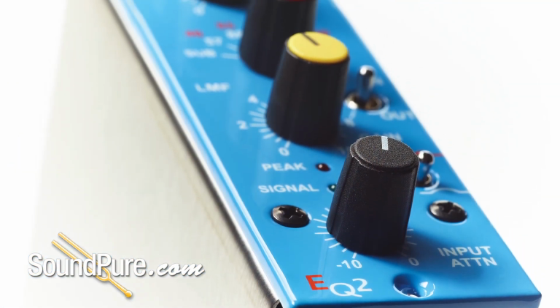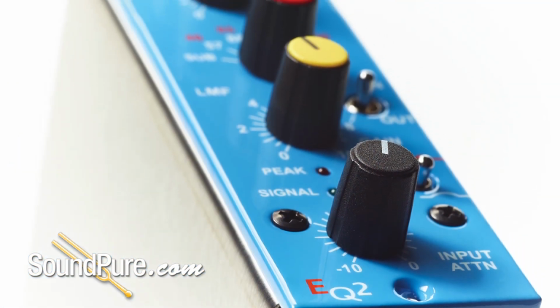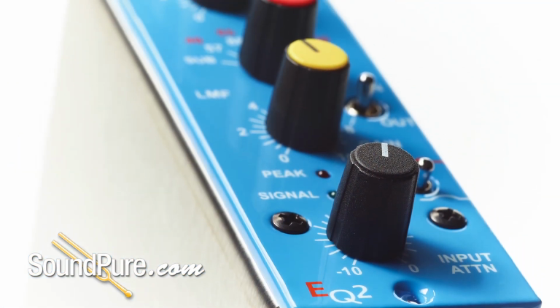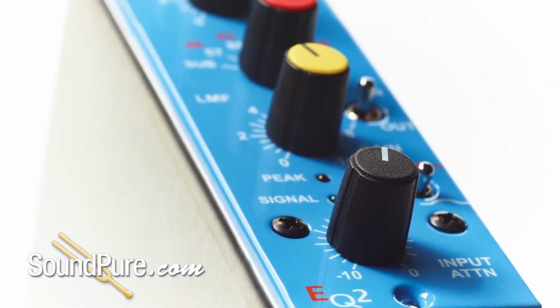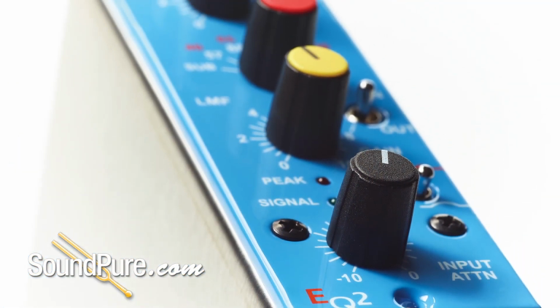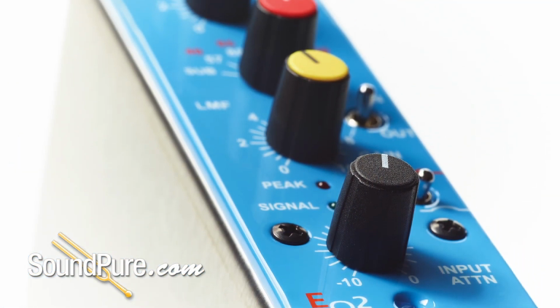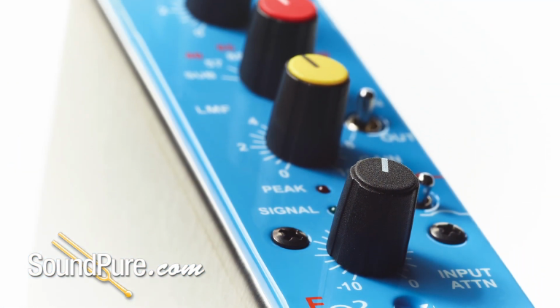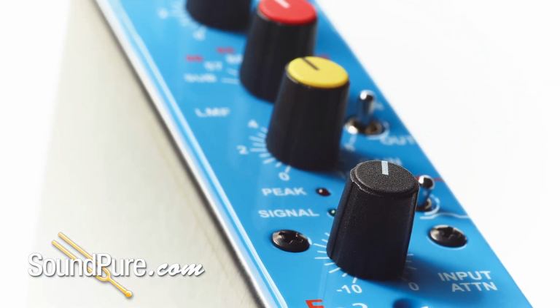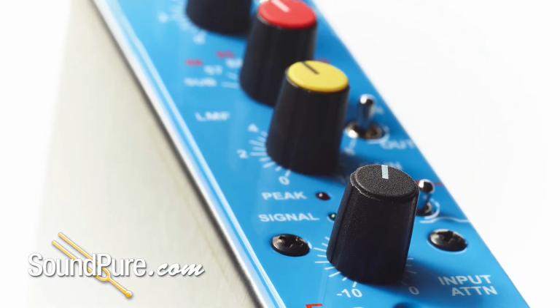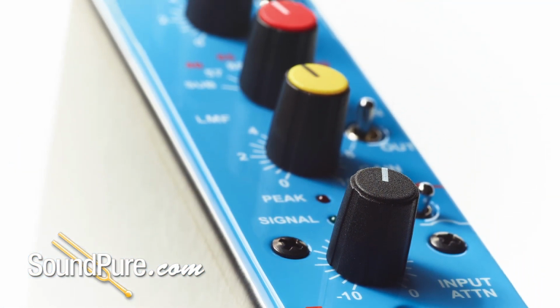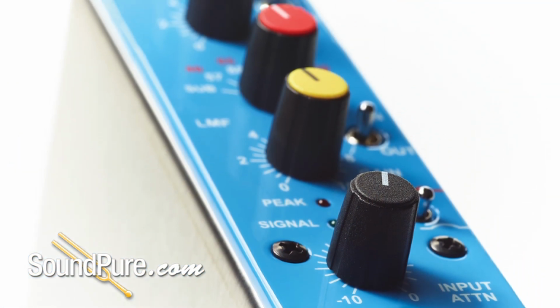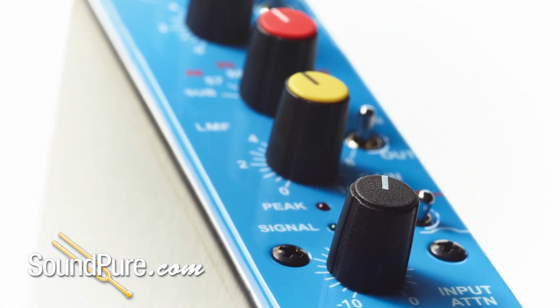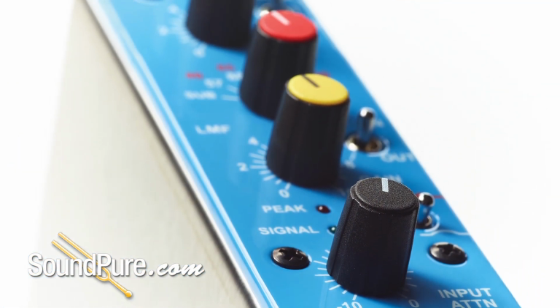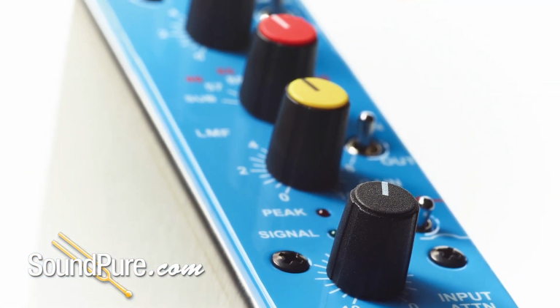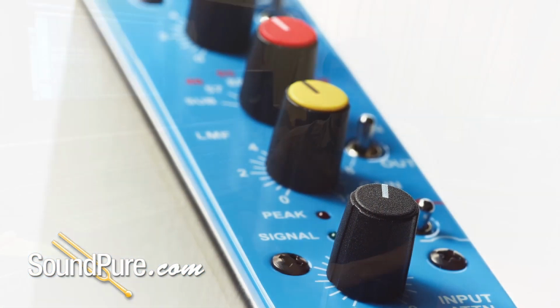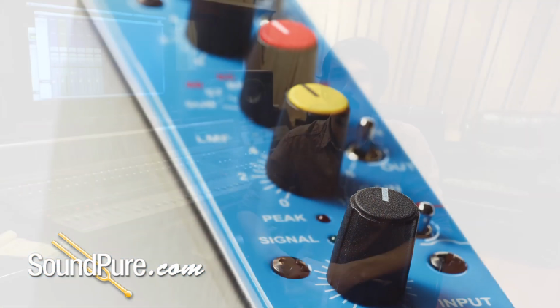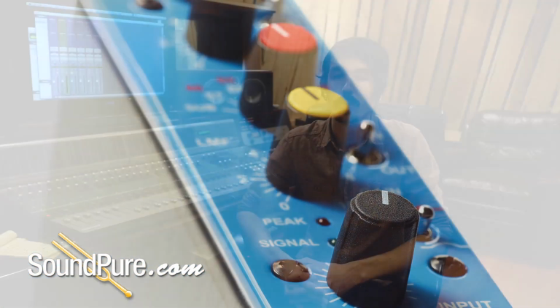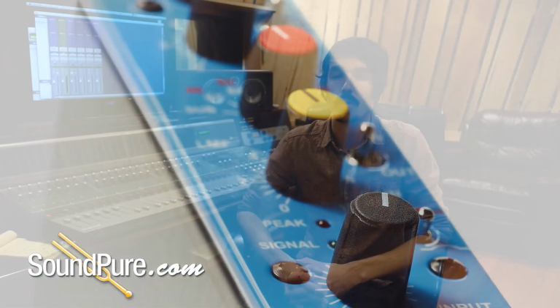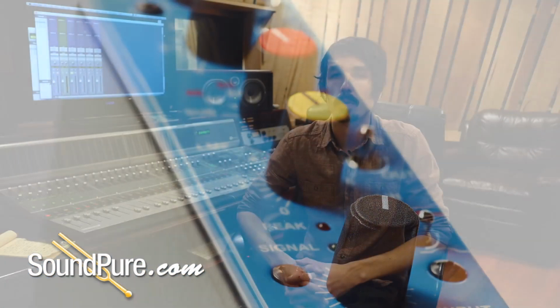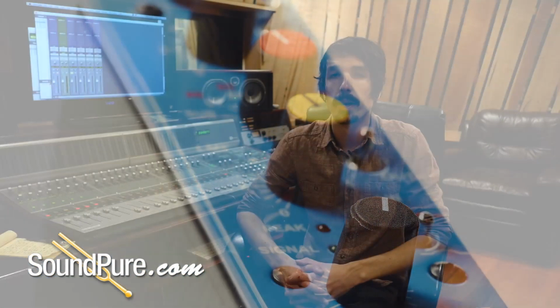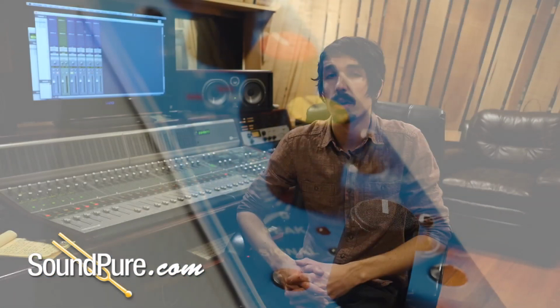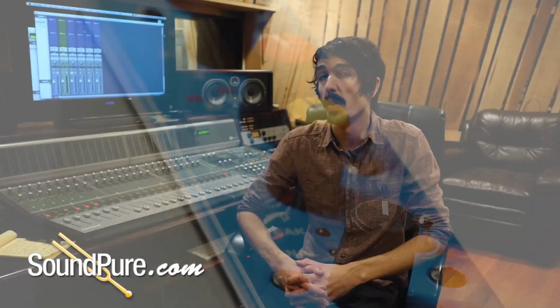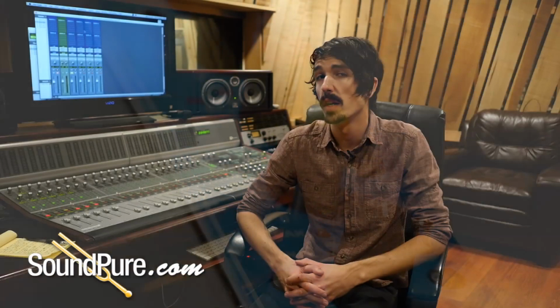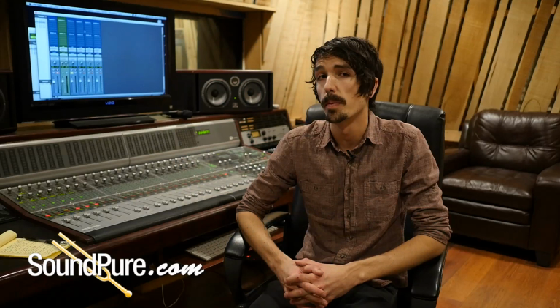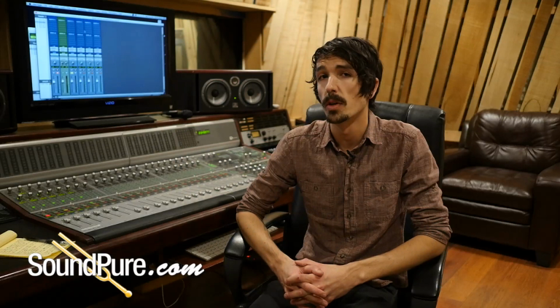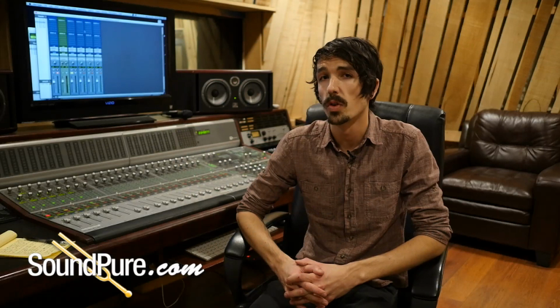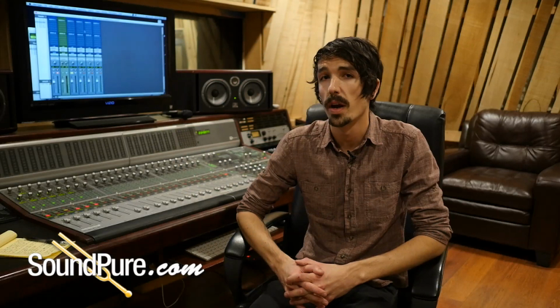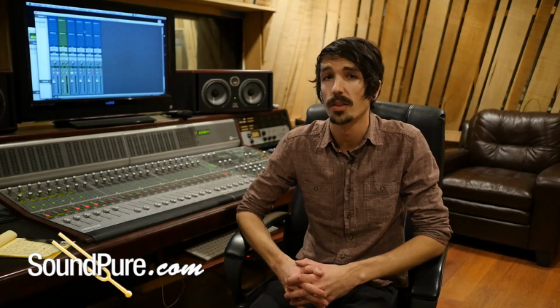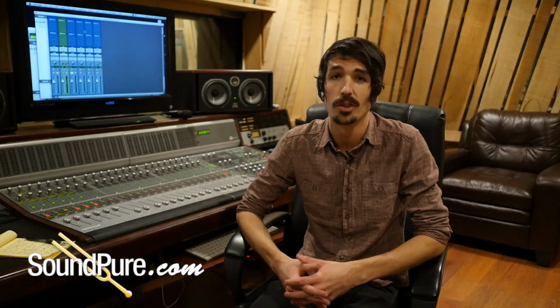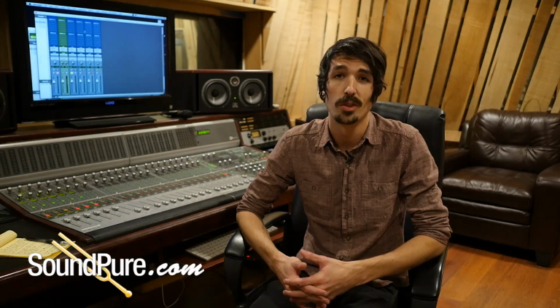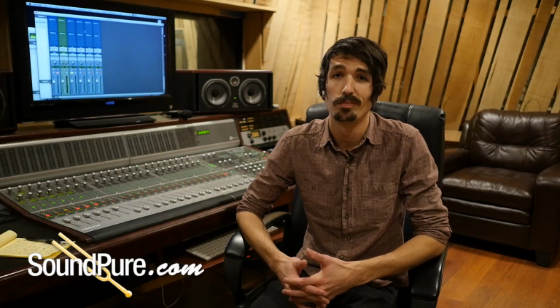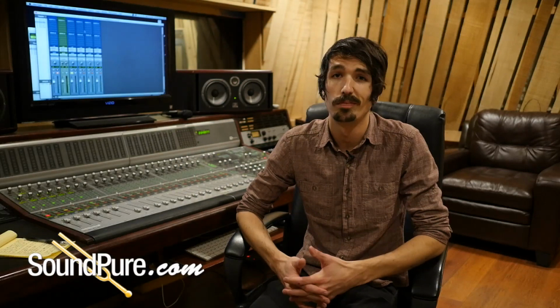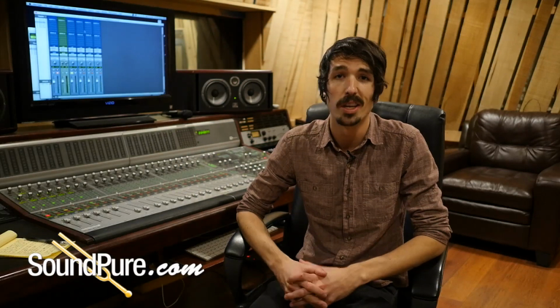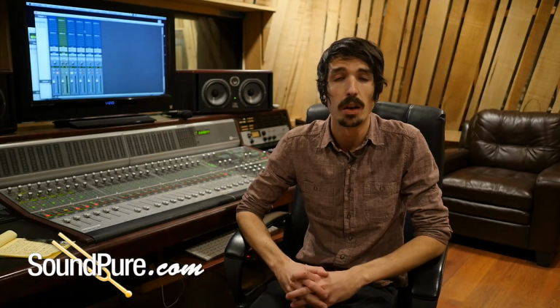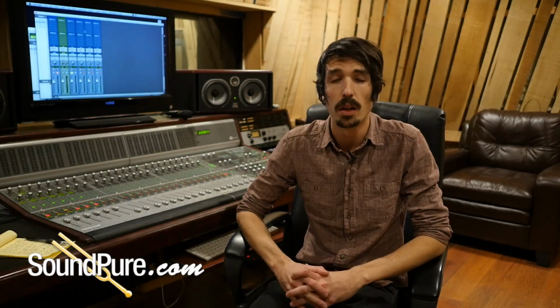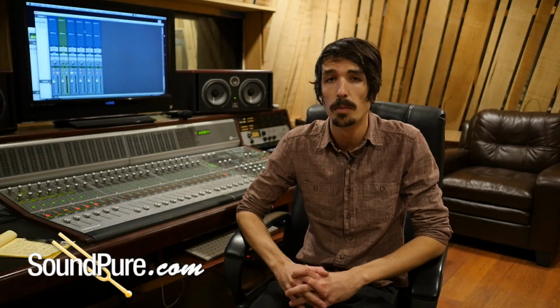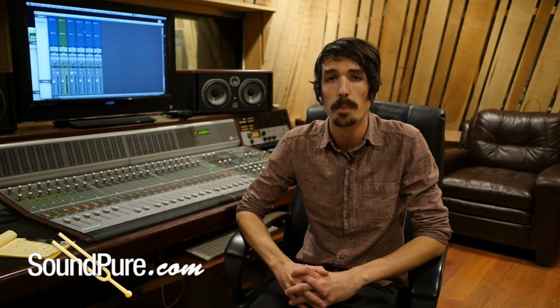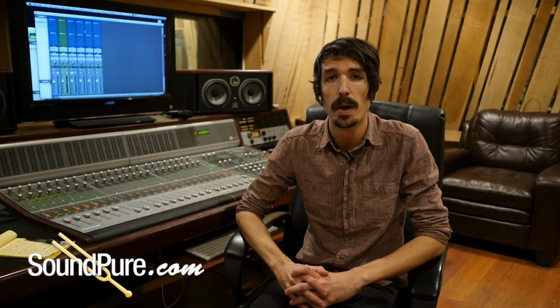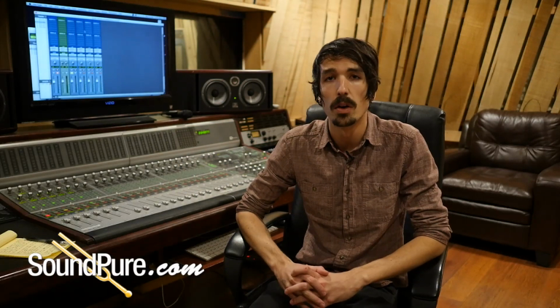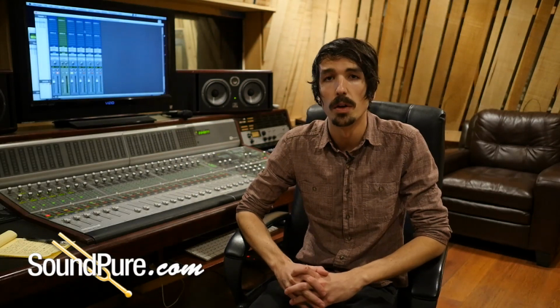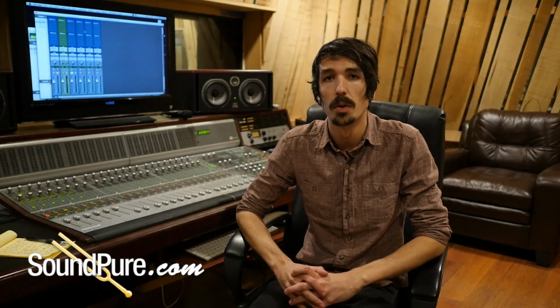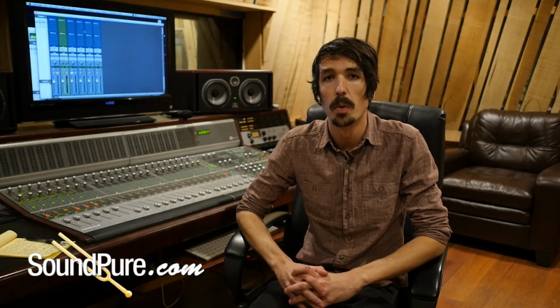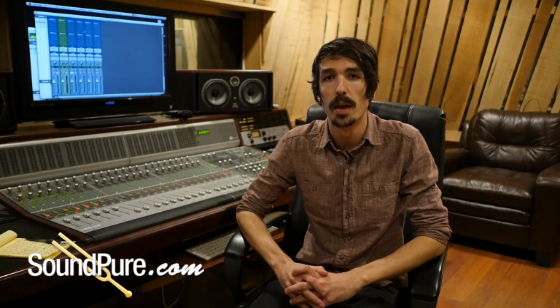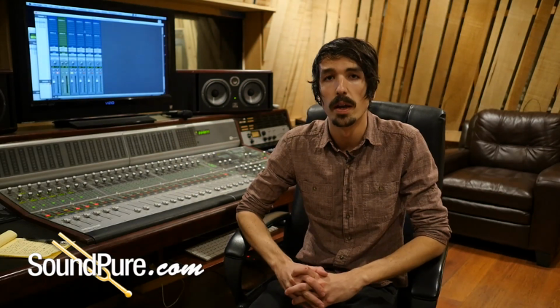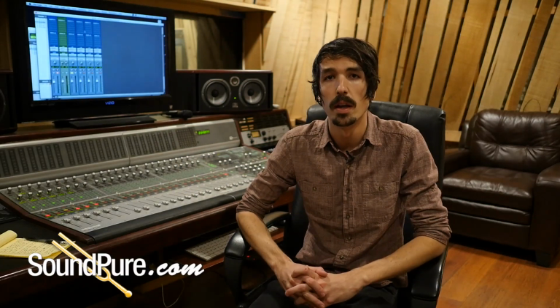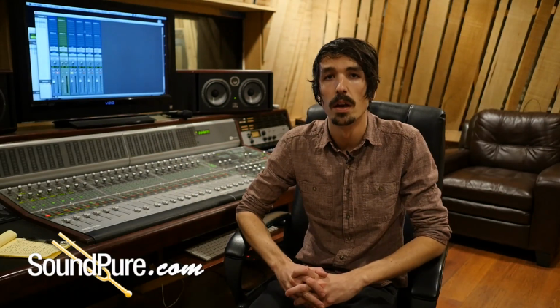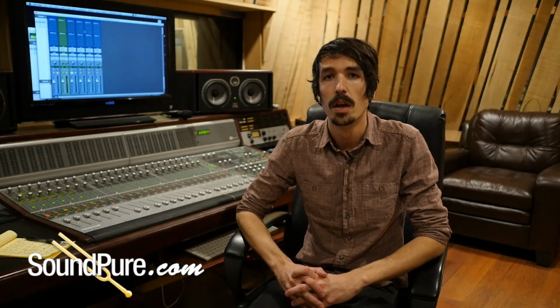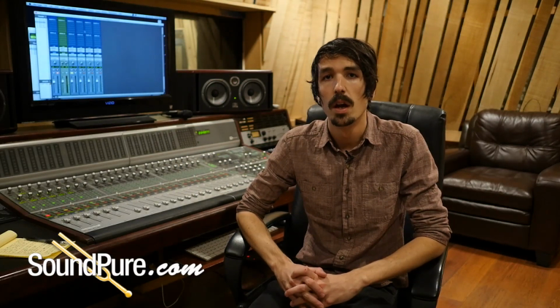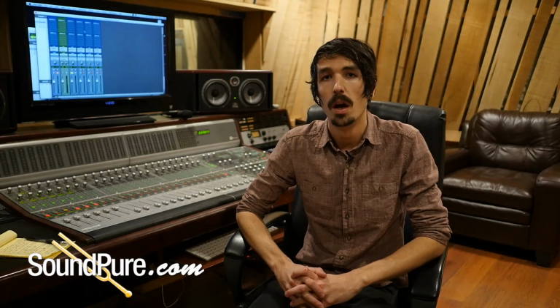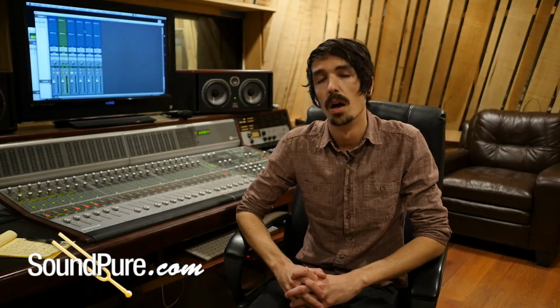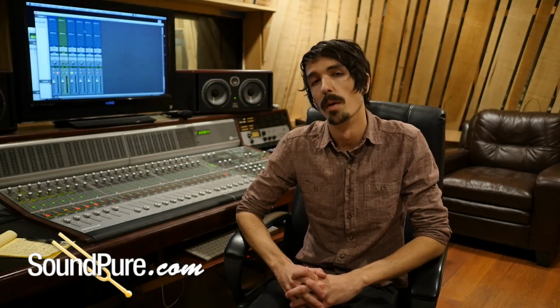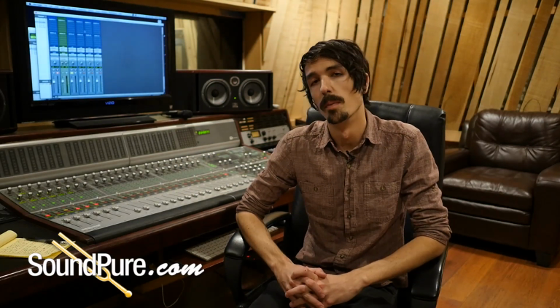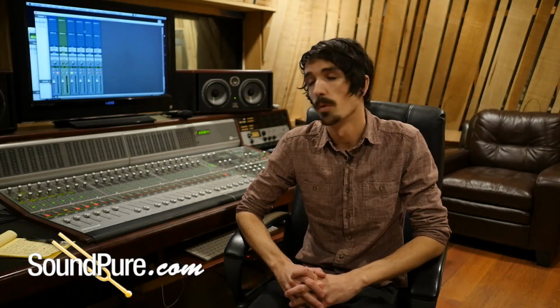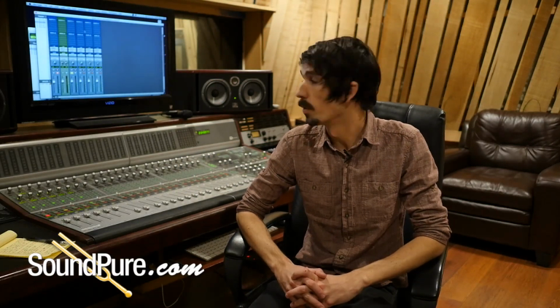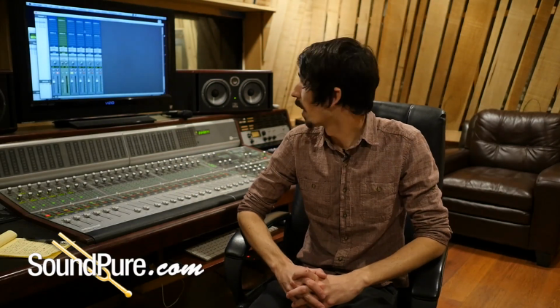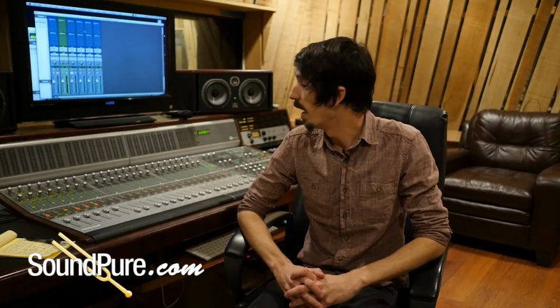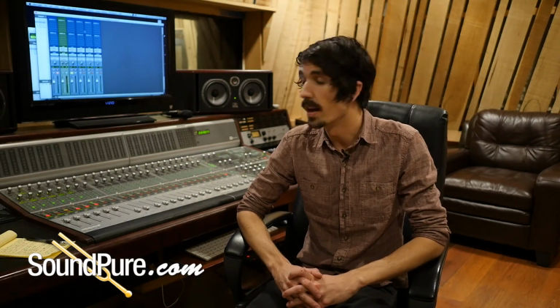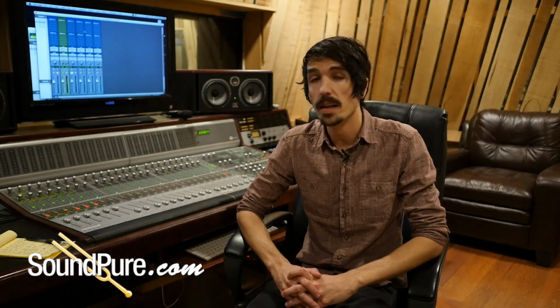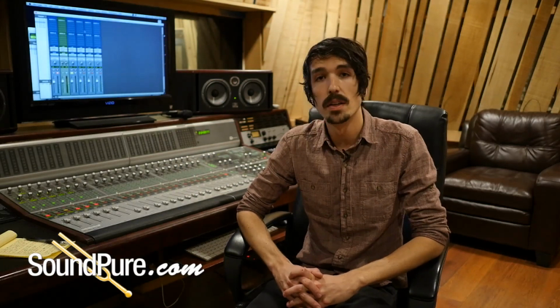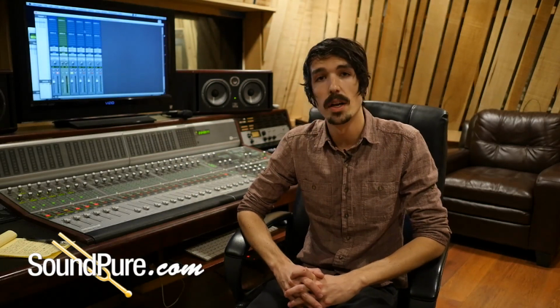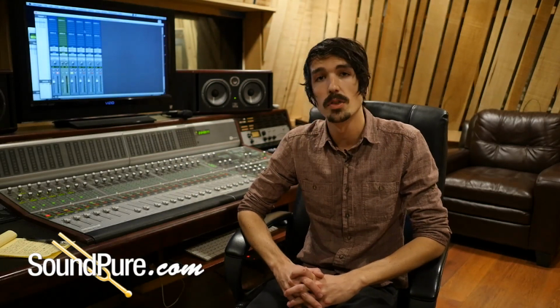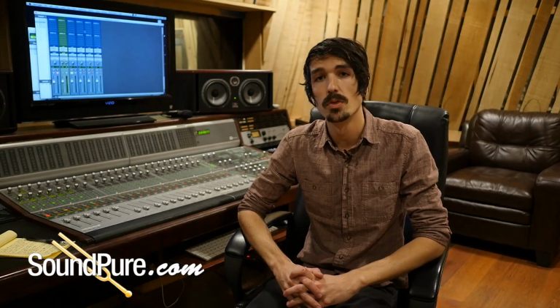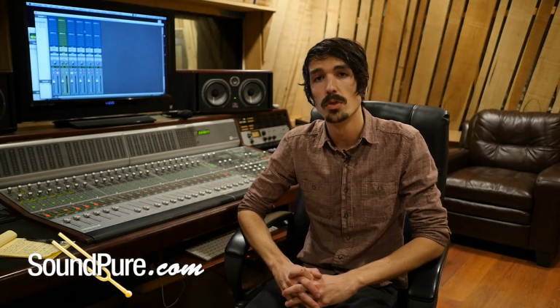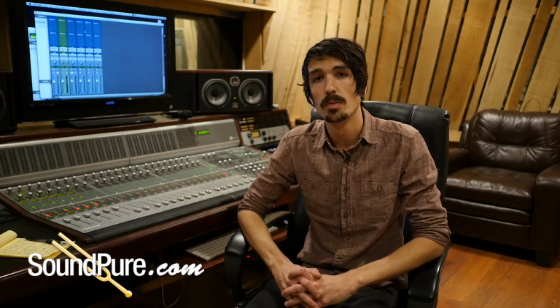We're simply going to be showcasing how to make your incoming tracks just sound a little bit better on the way in. We've got Eddie in the next room.